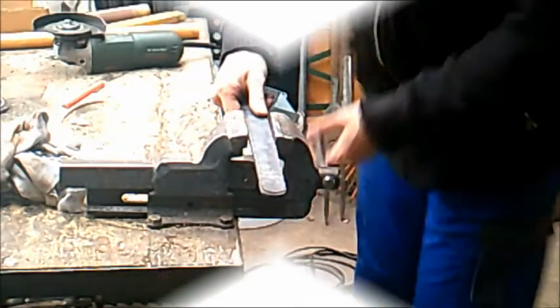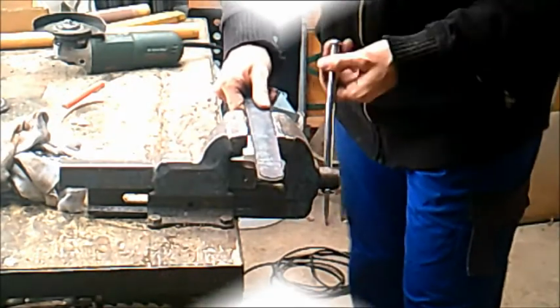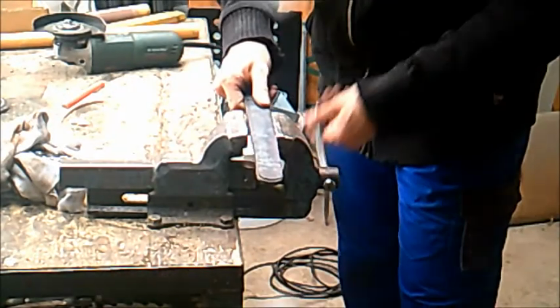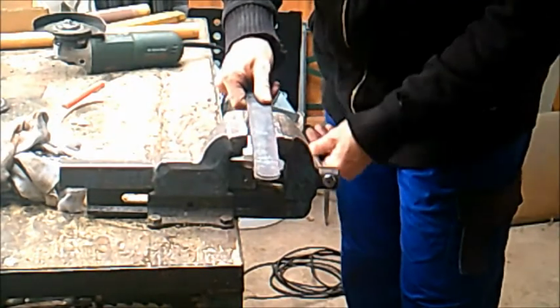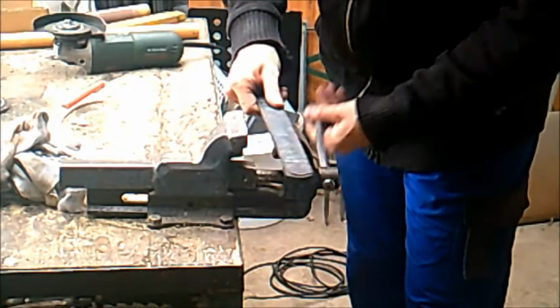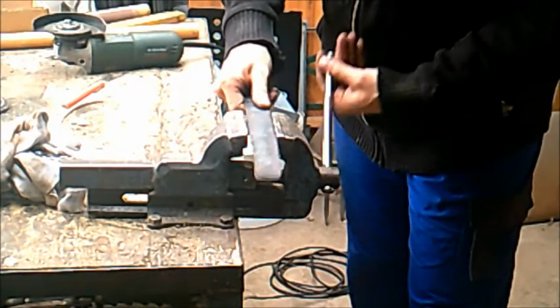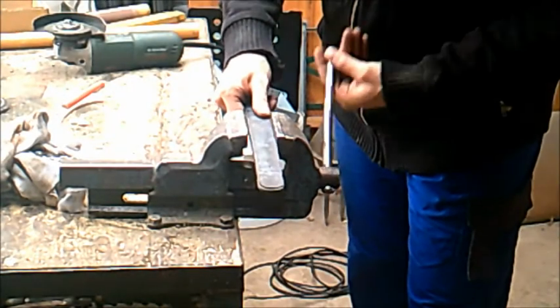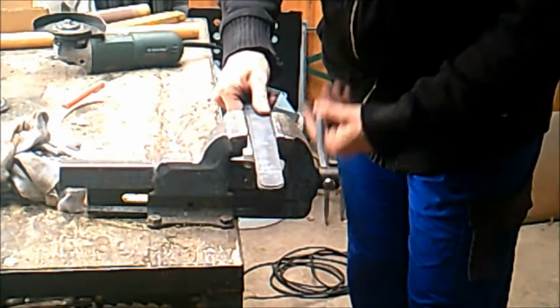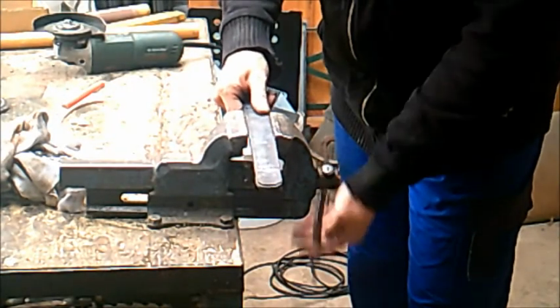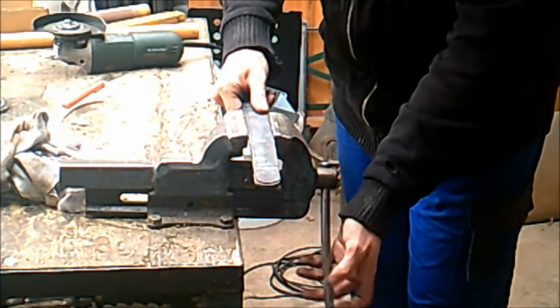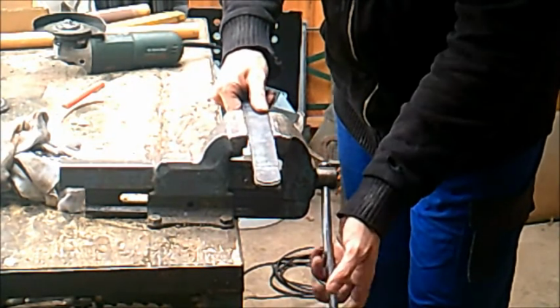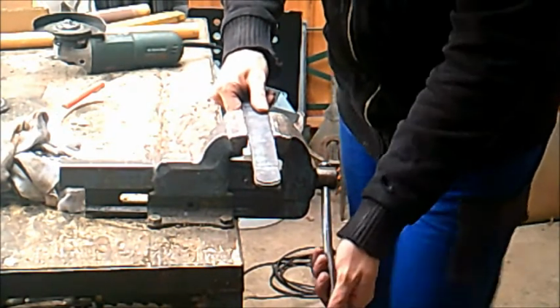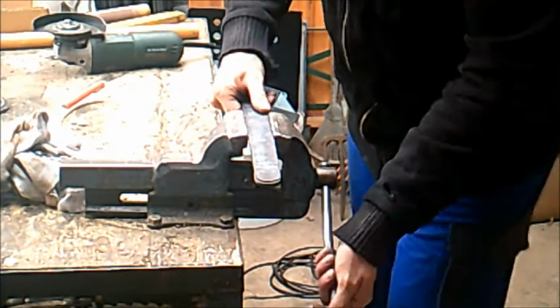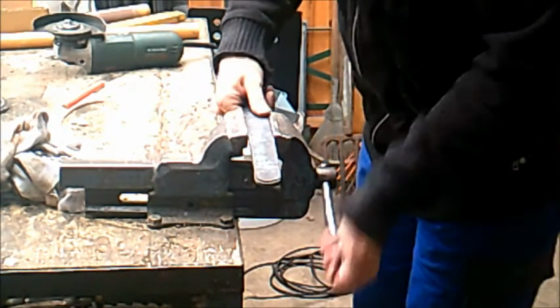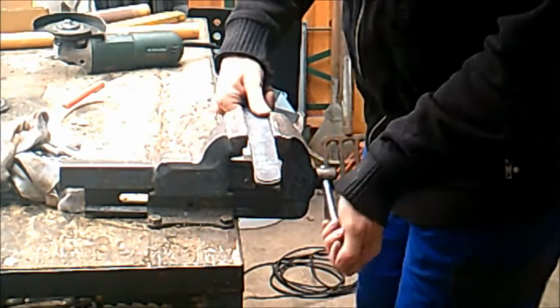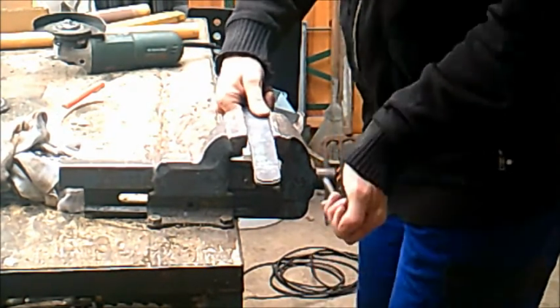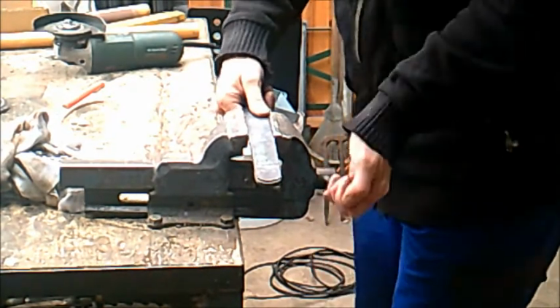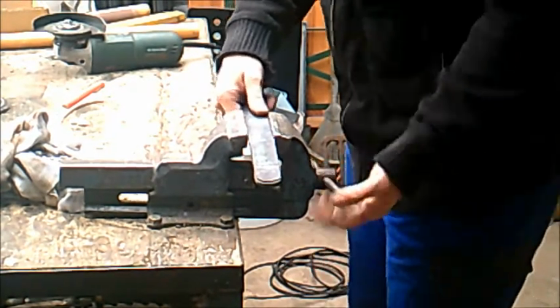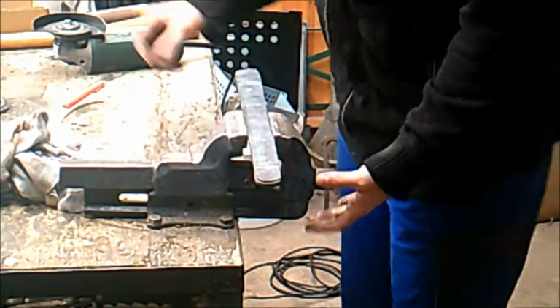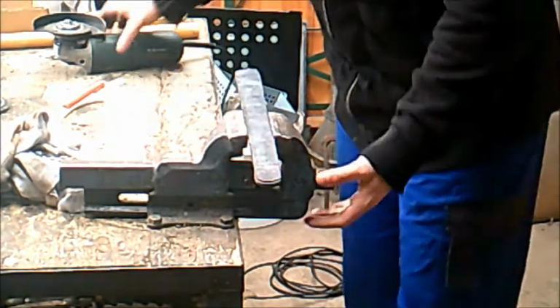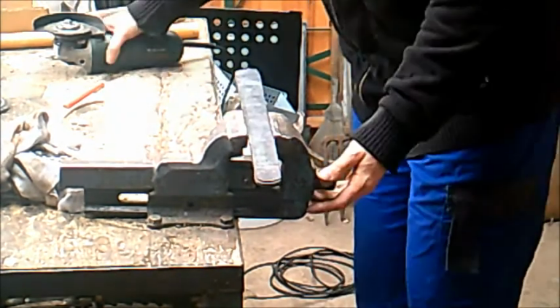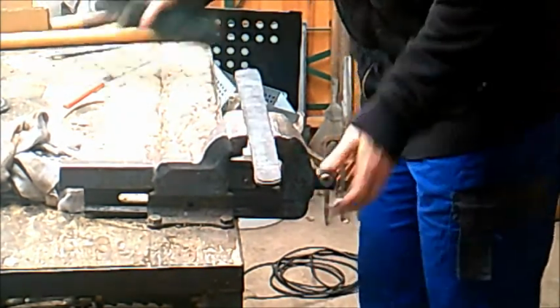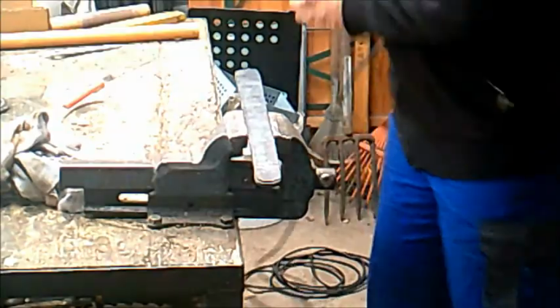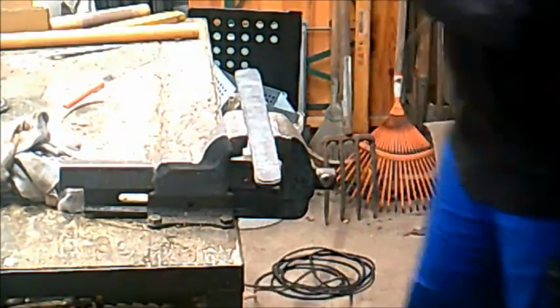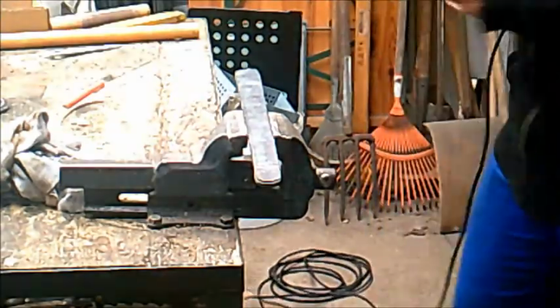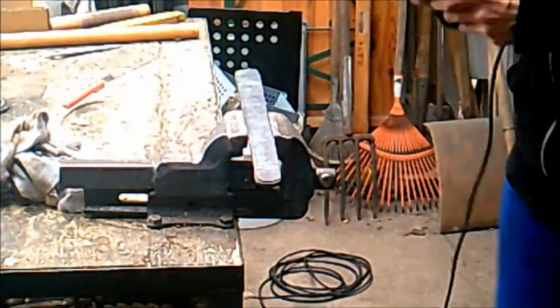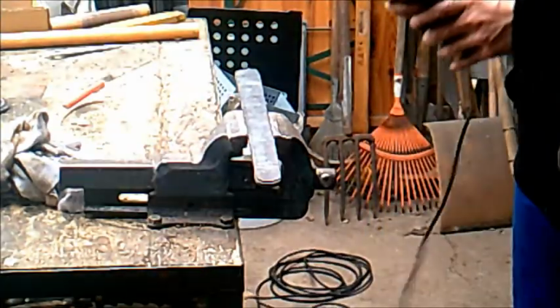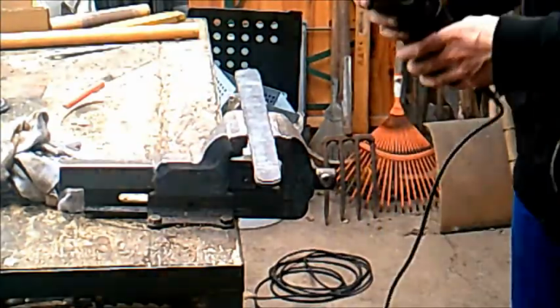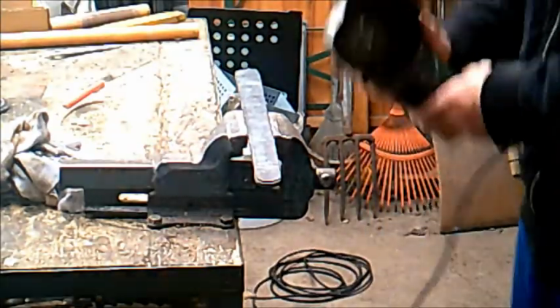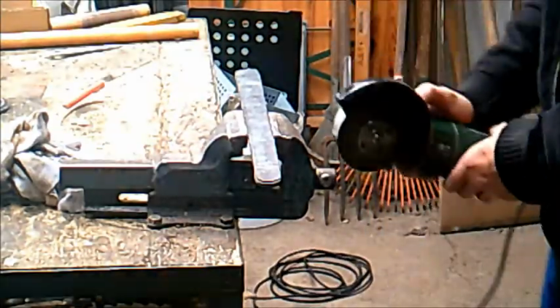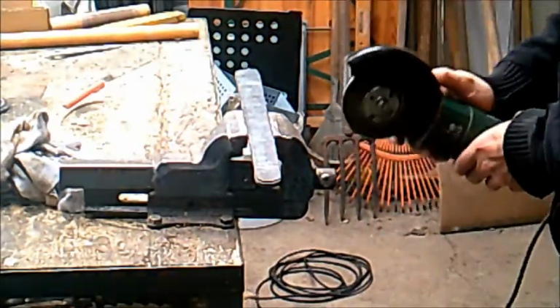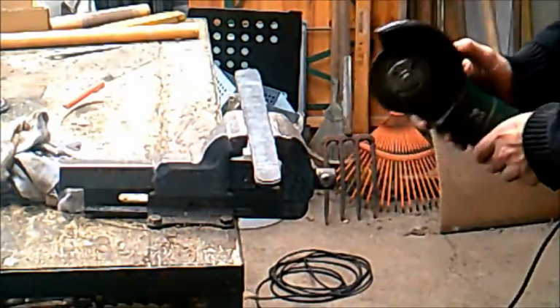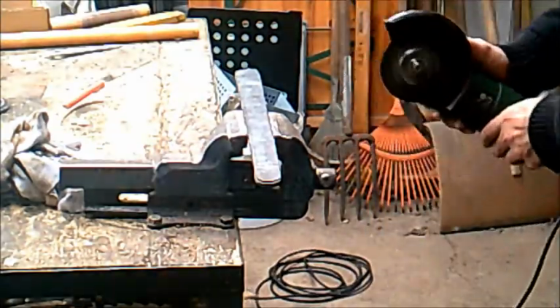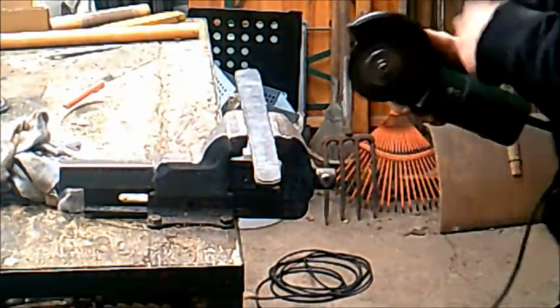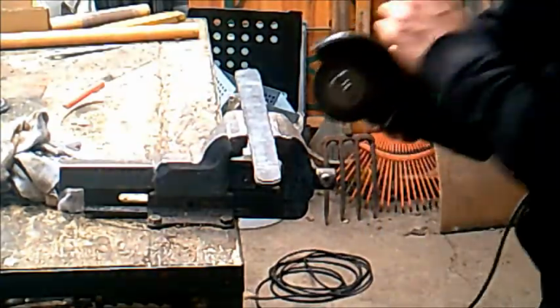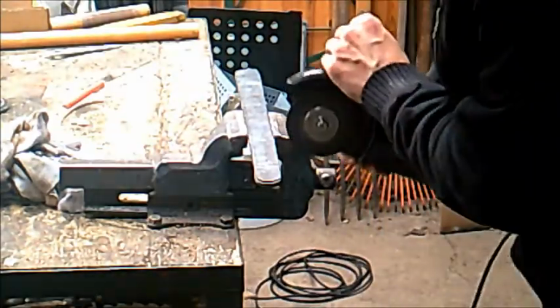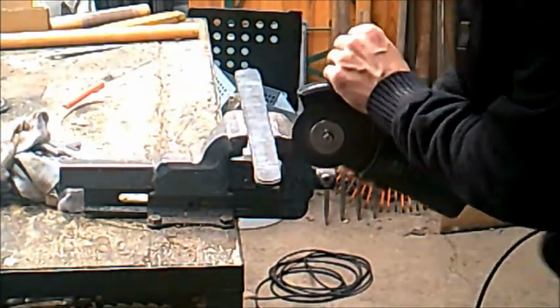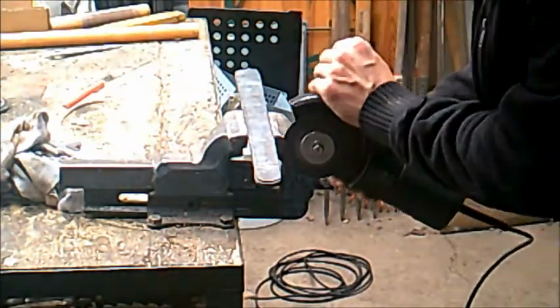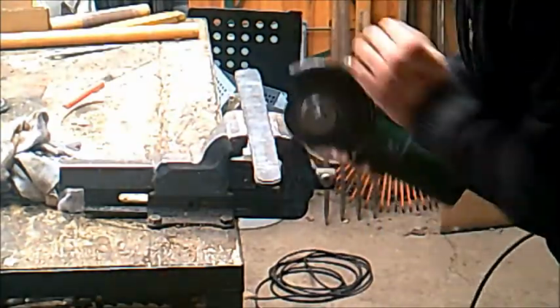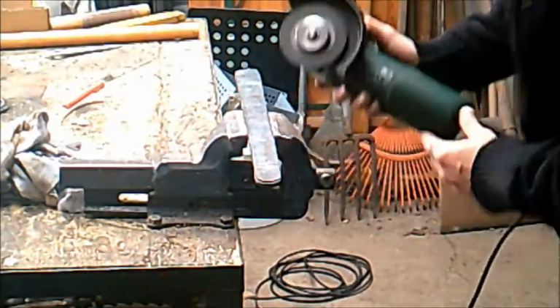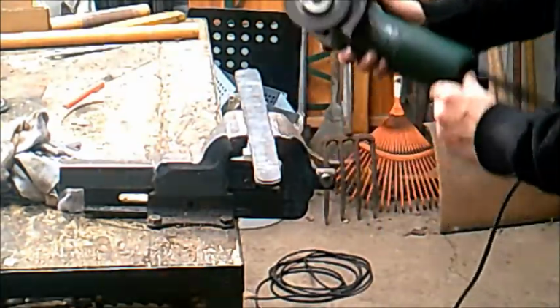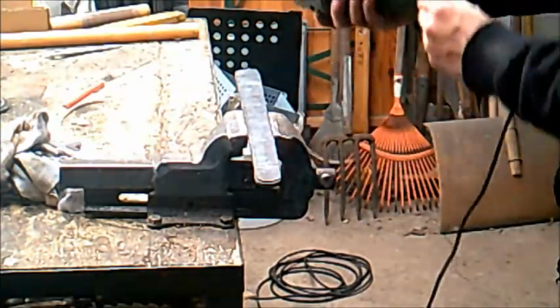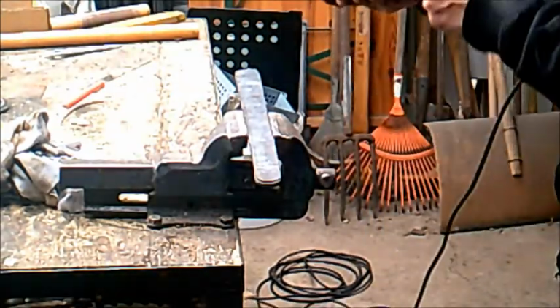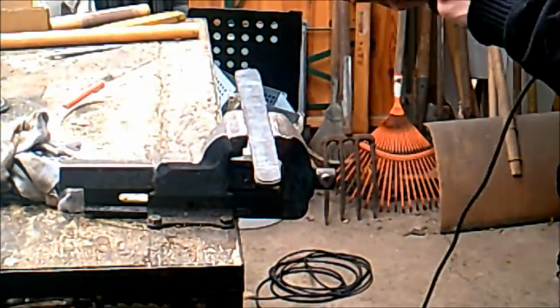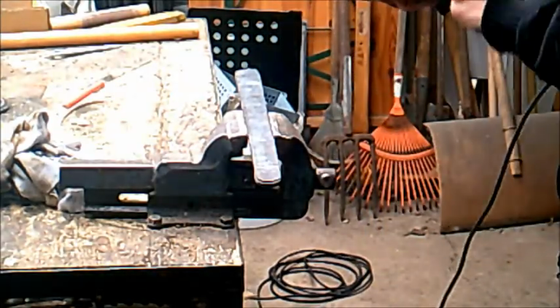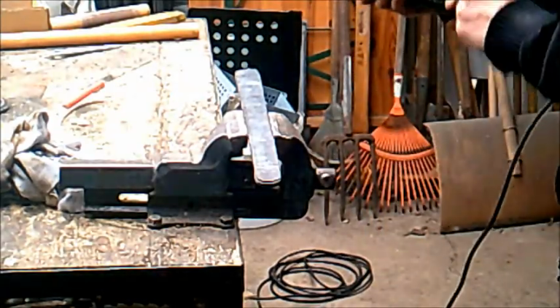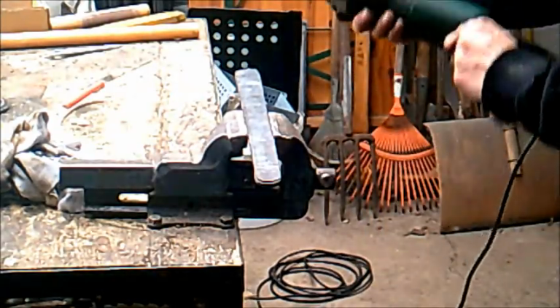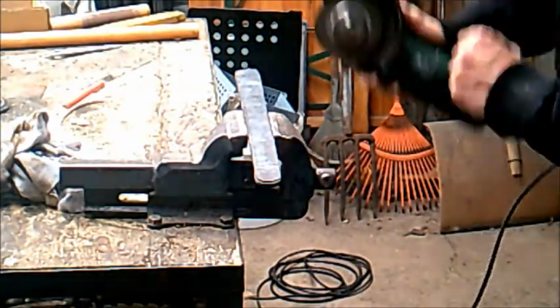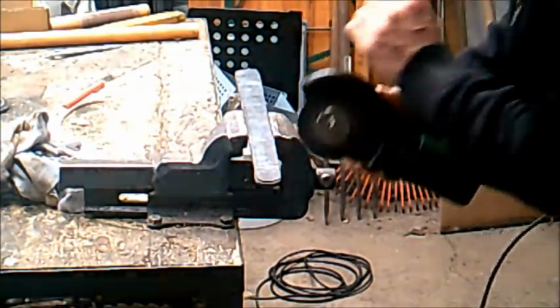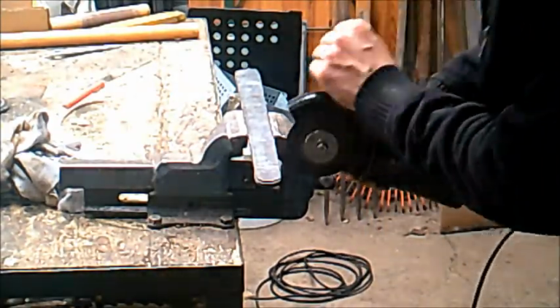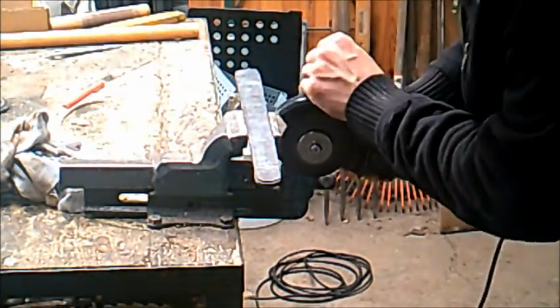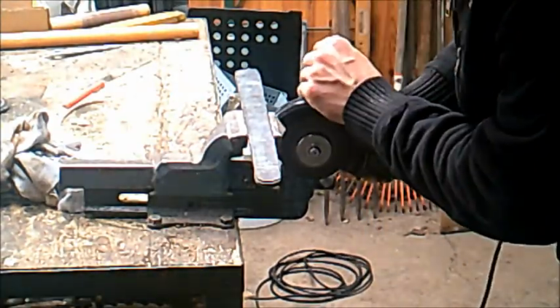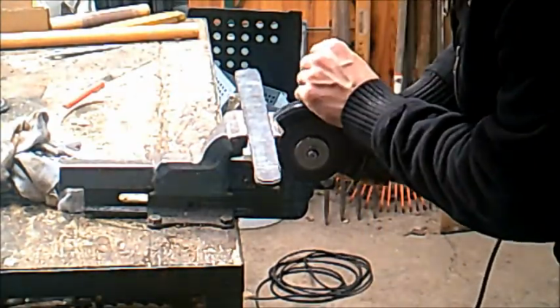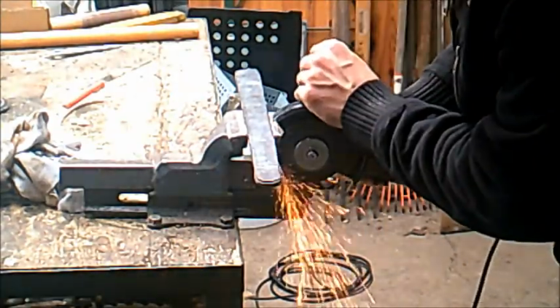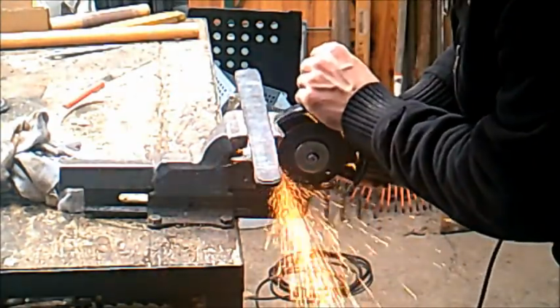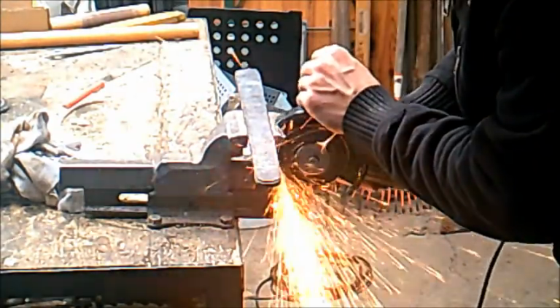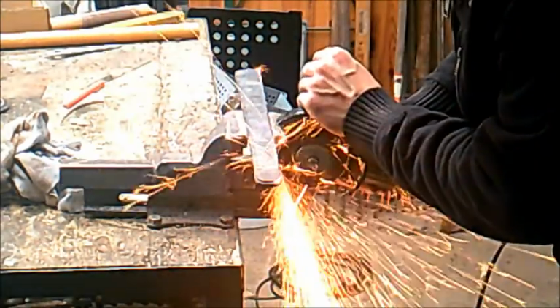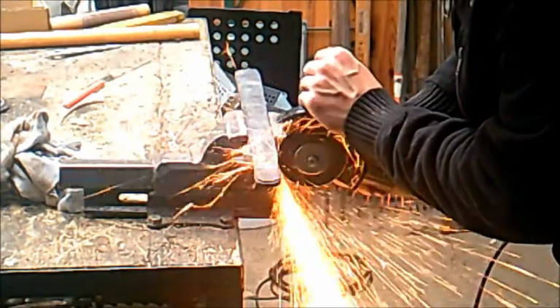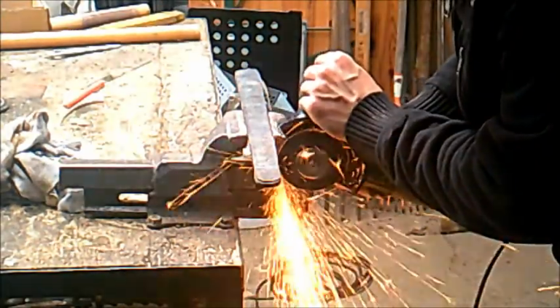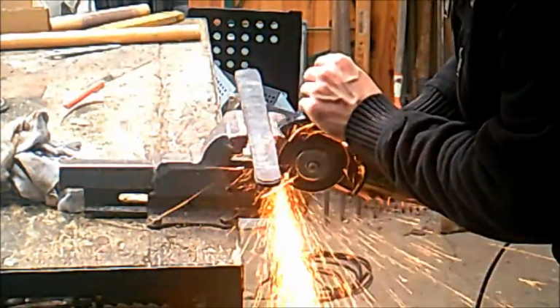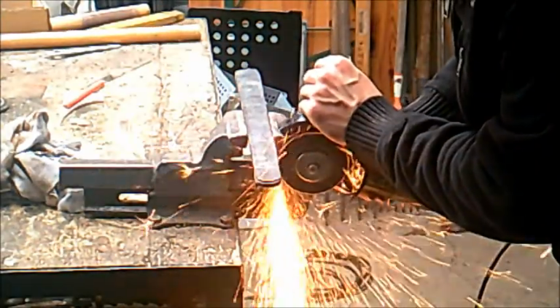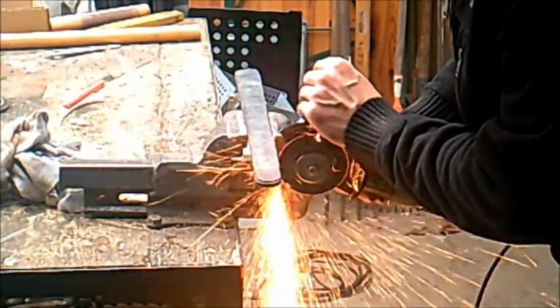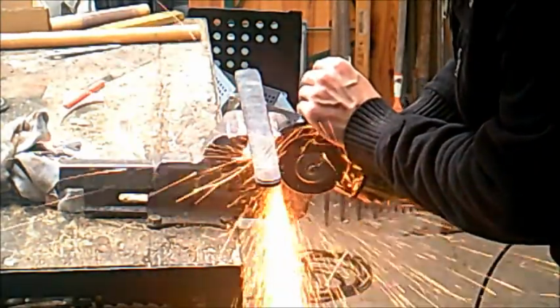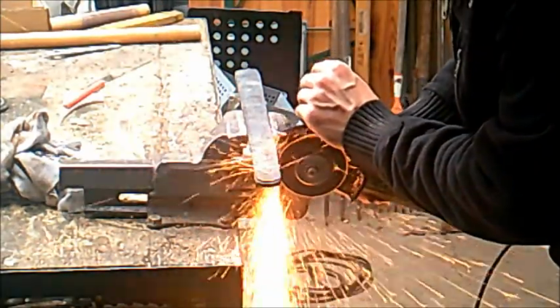Hello YouTube and welcome to my next tutorial. Today I will show you how to forge a Damascus knife.